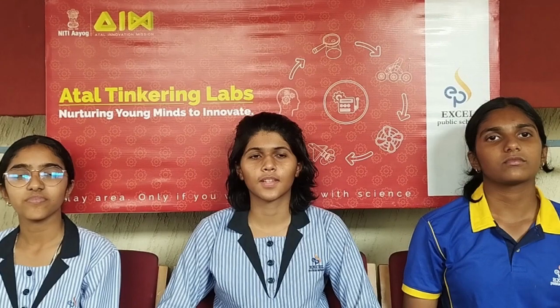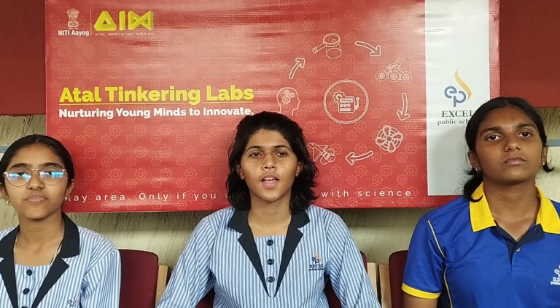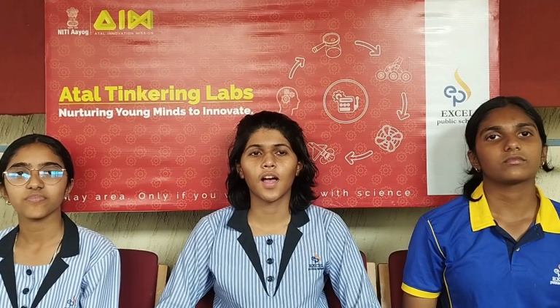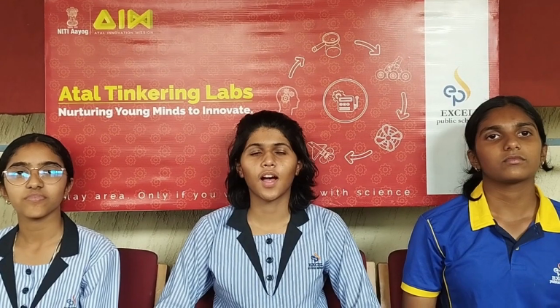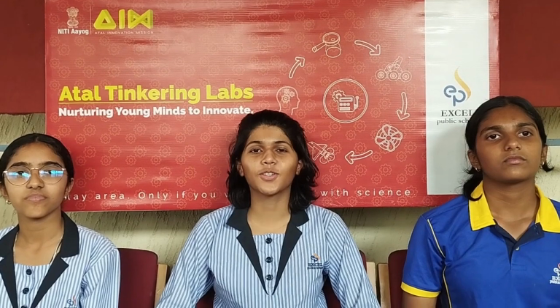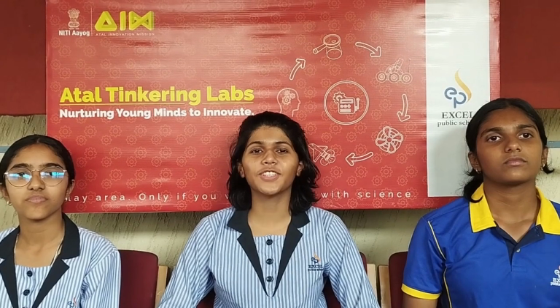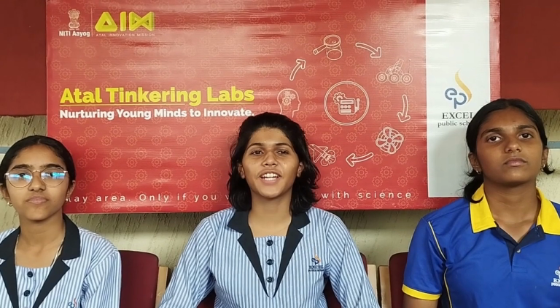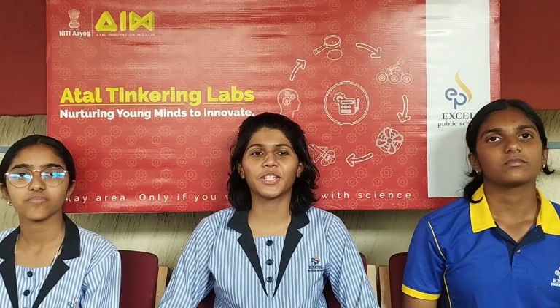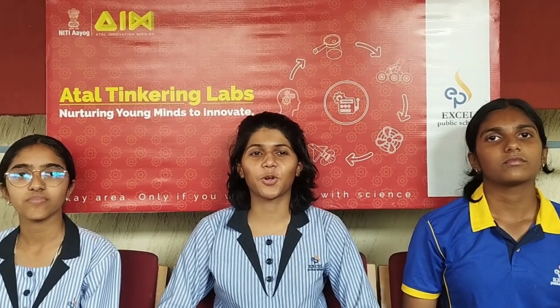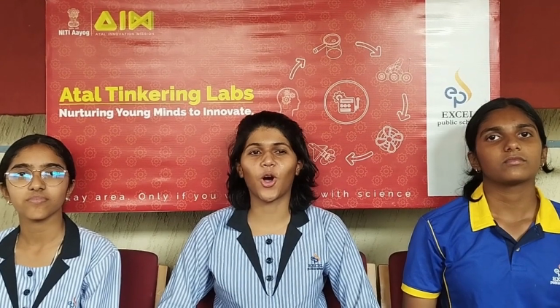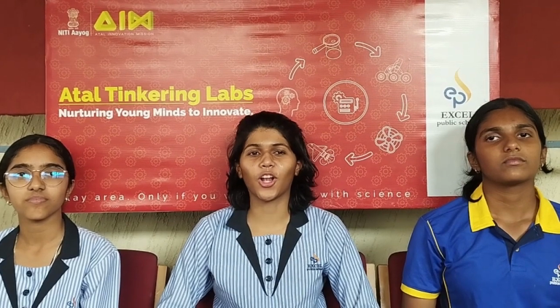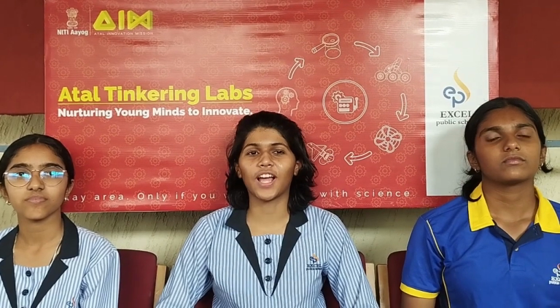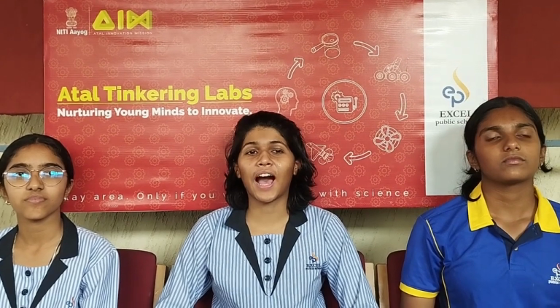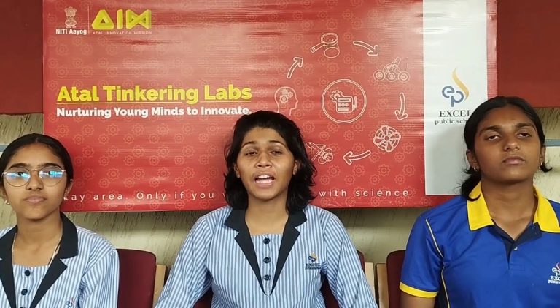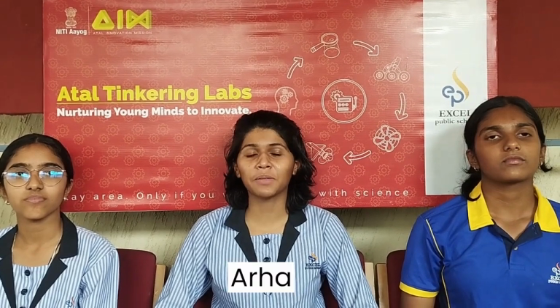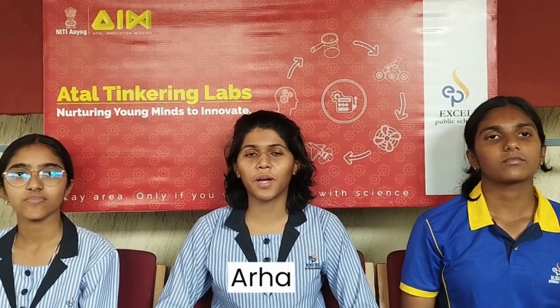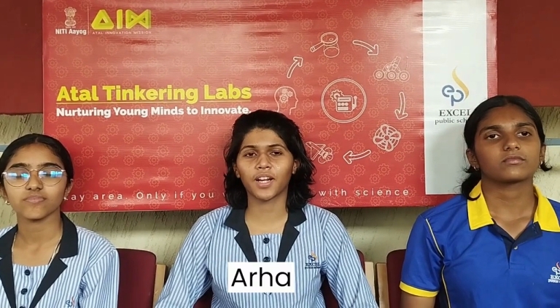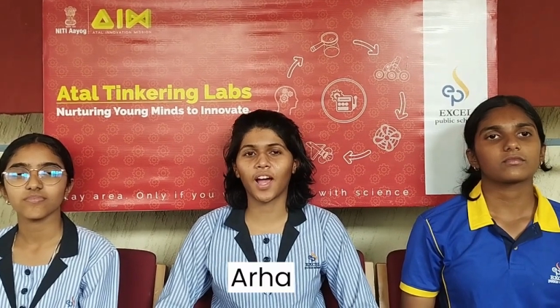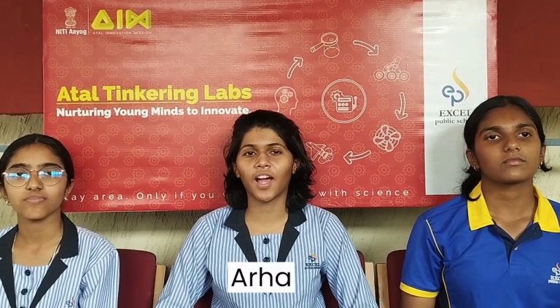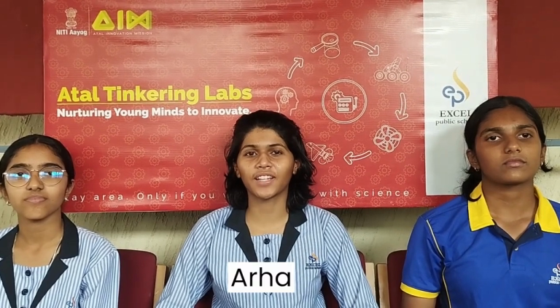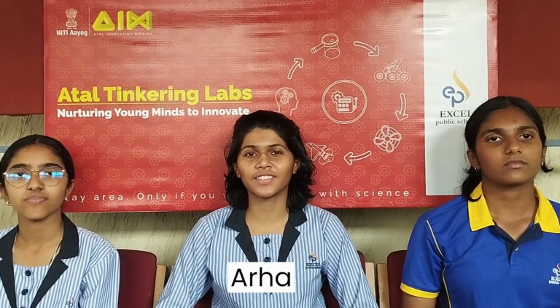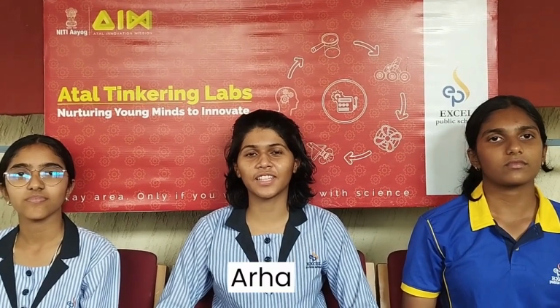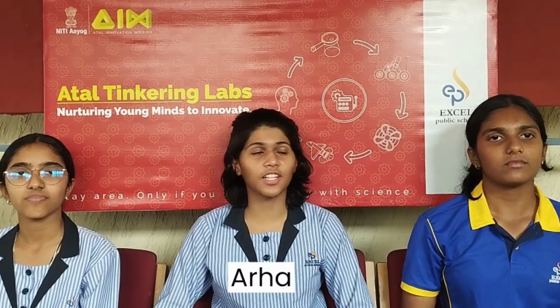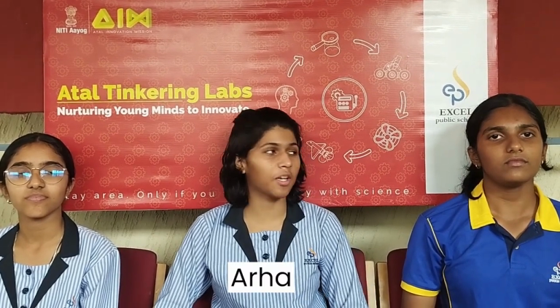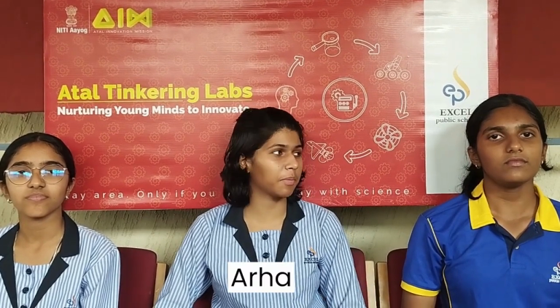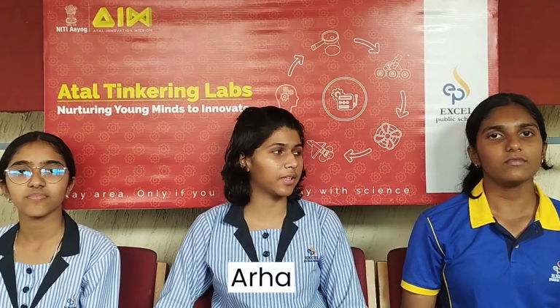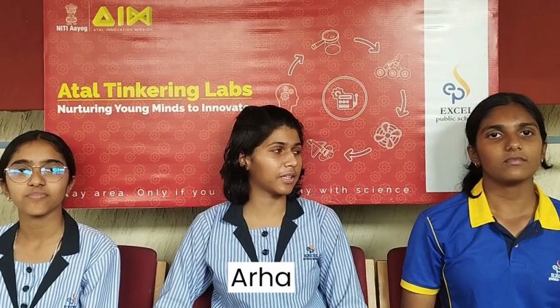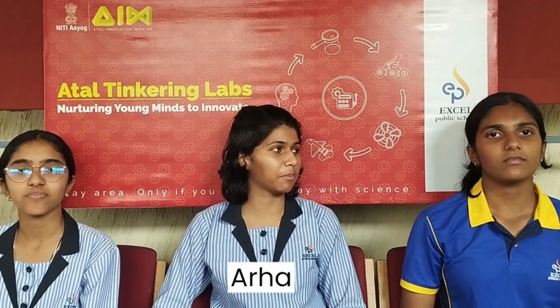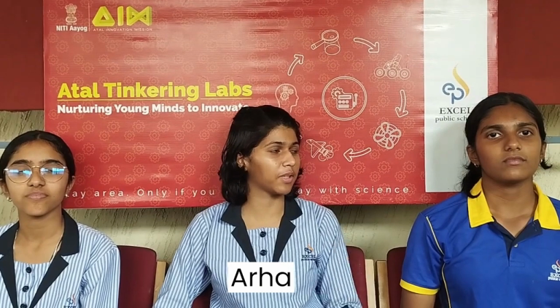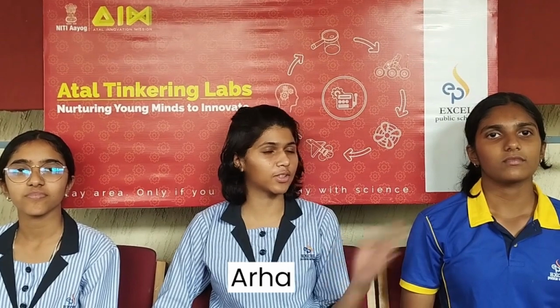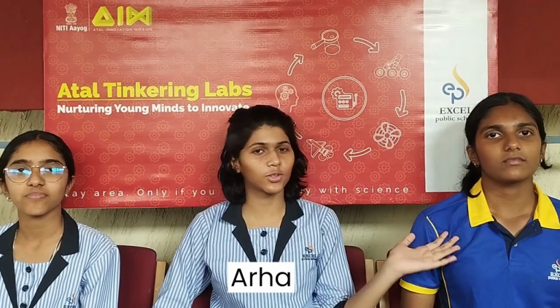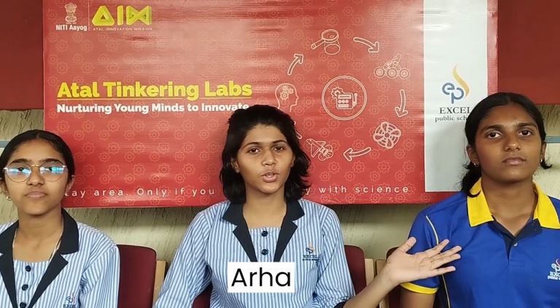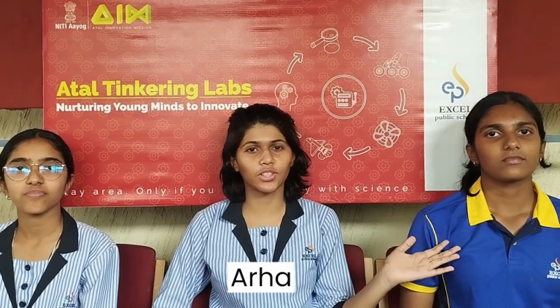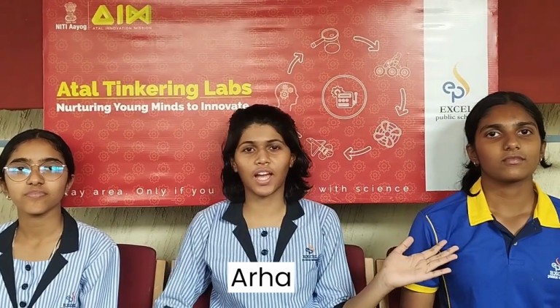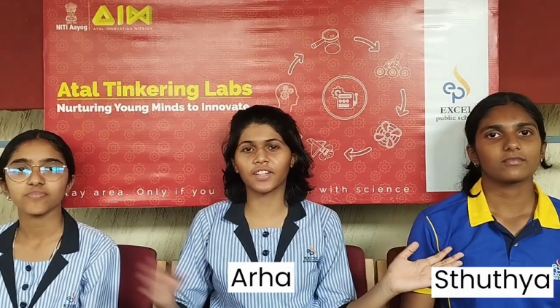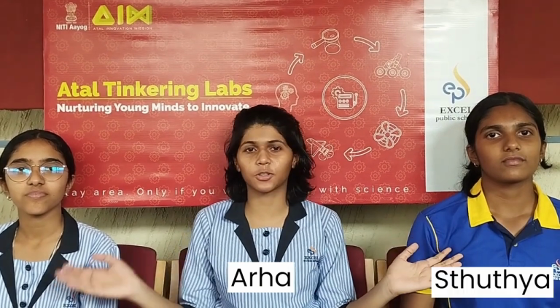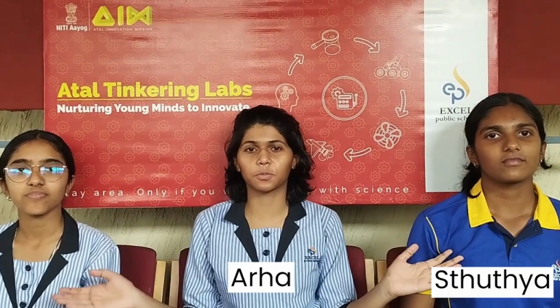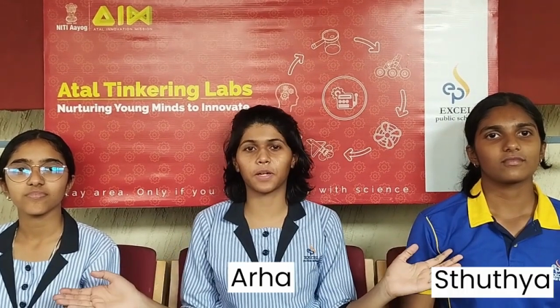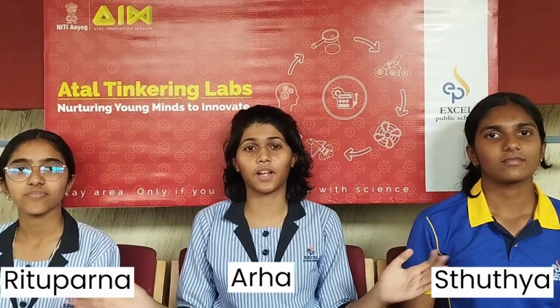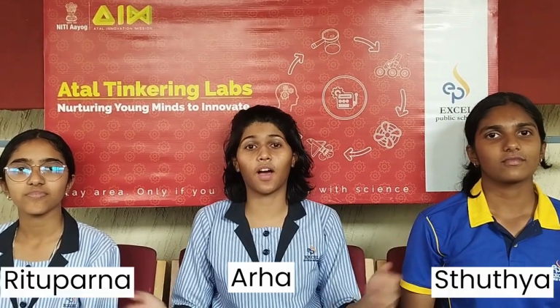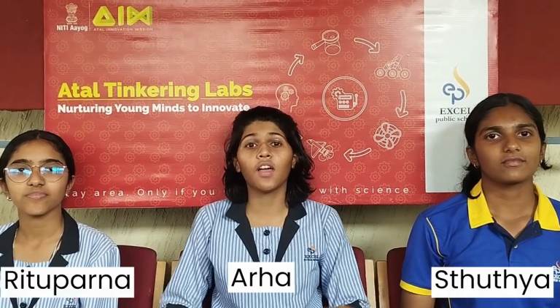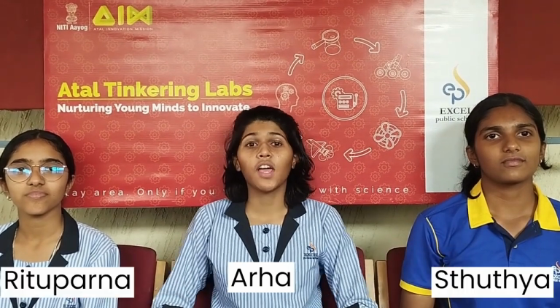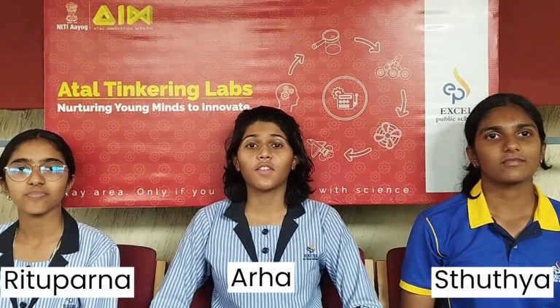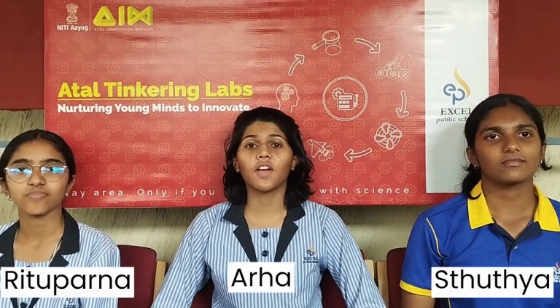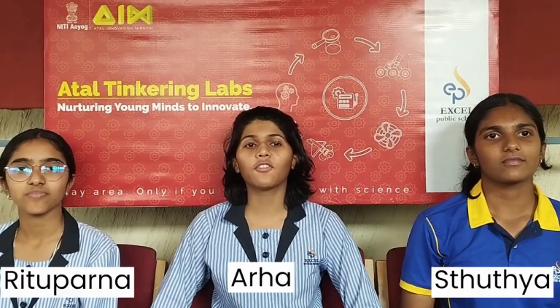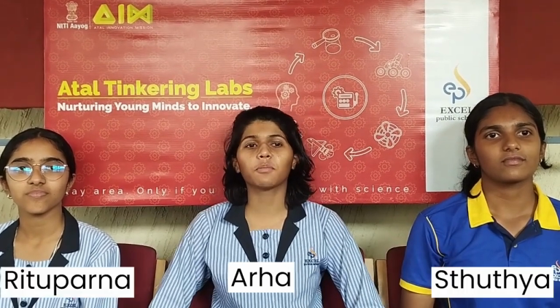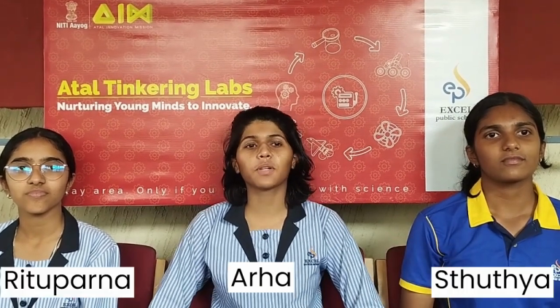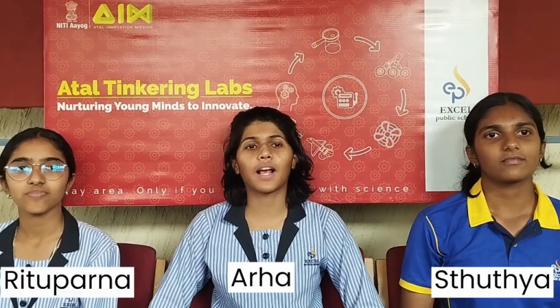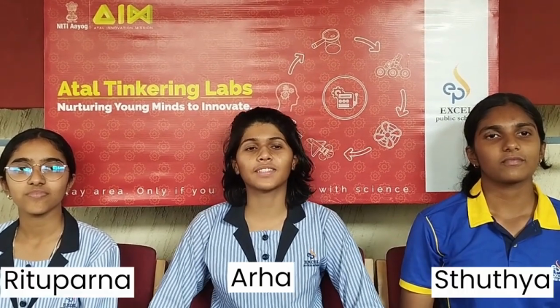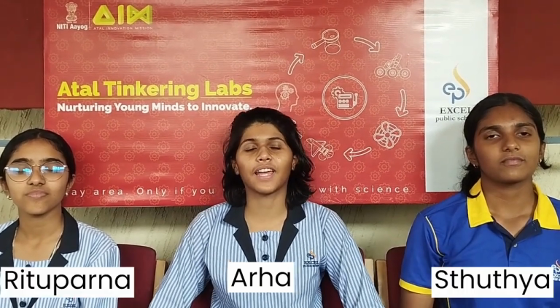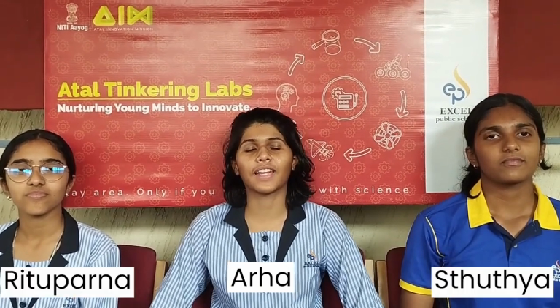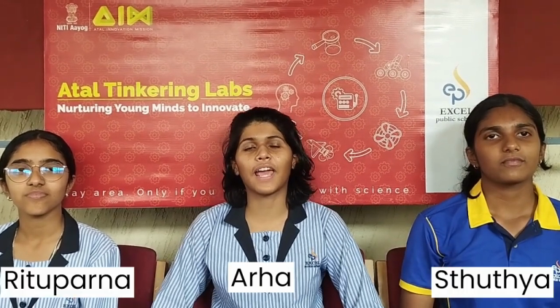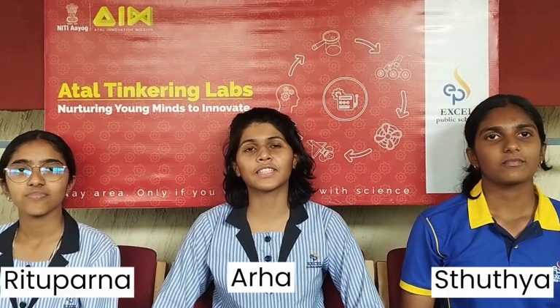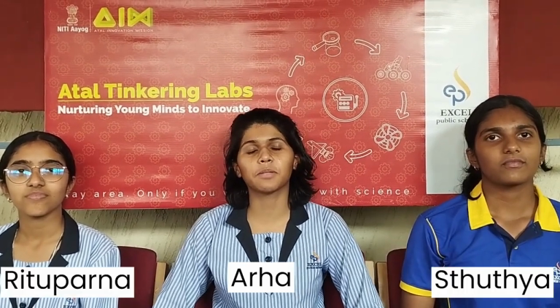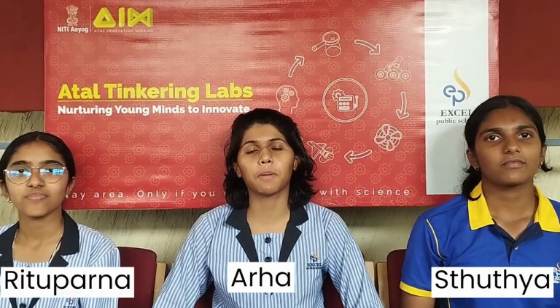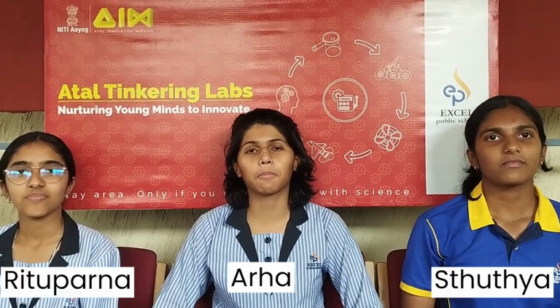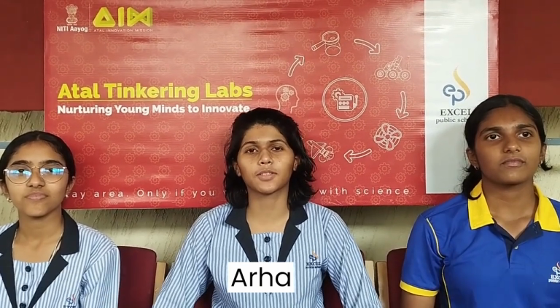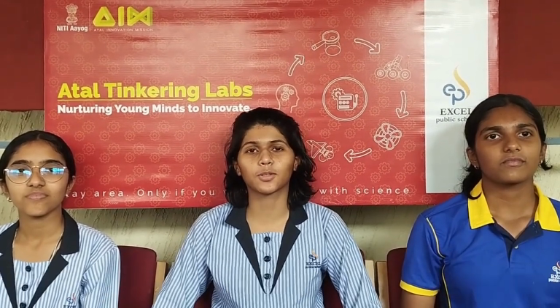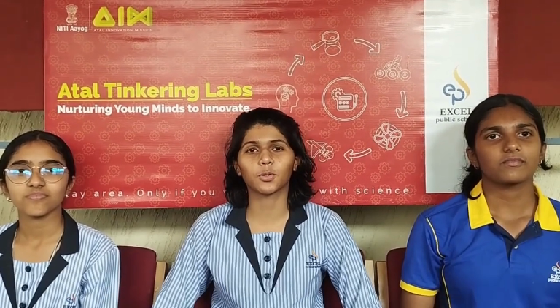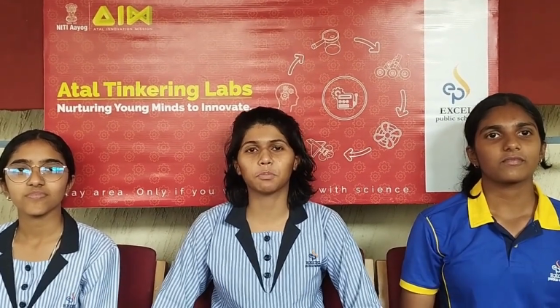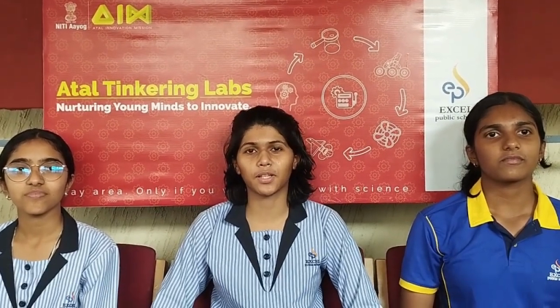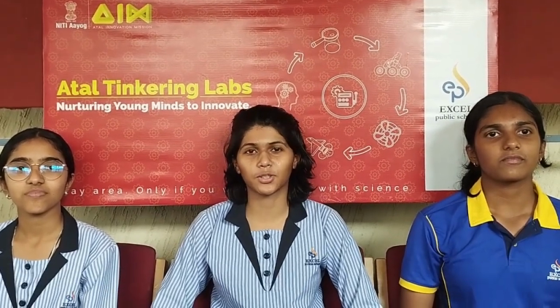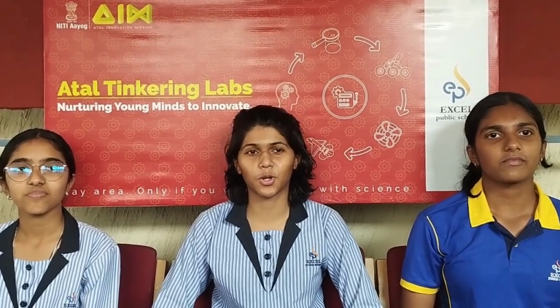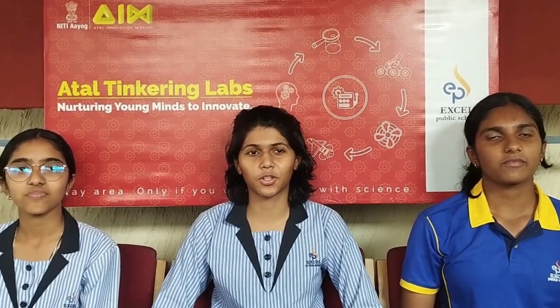A good day to all. I am Arha and here are my teammates, Tuthya and Ritupanna. We are from Class 9, Excel Public School in Mysore.